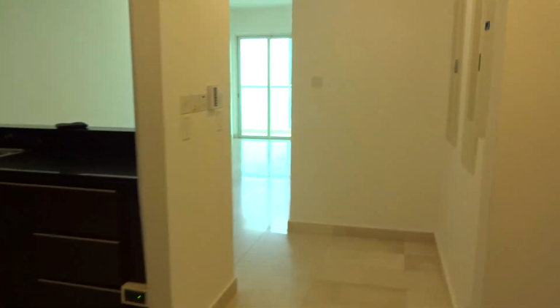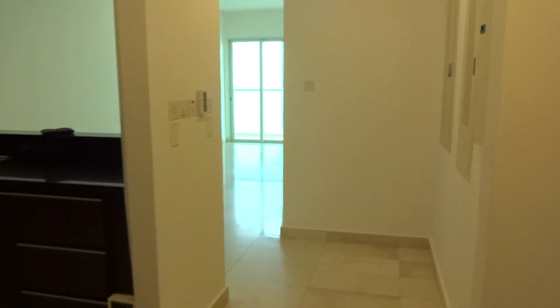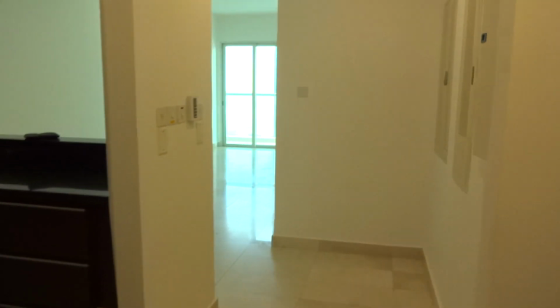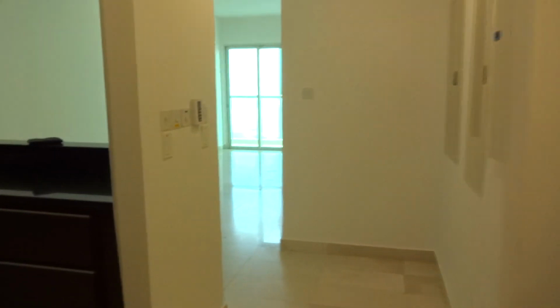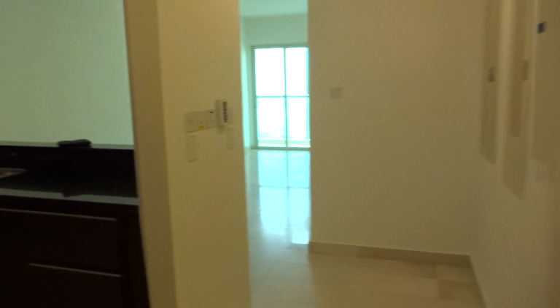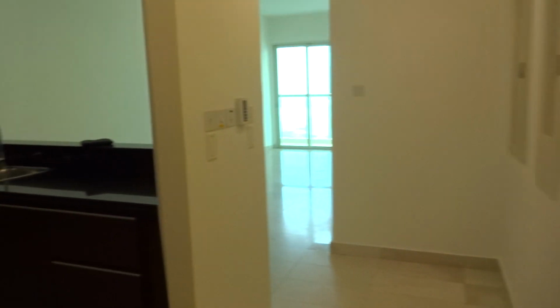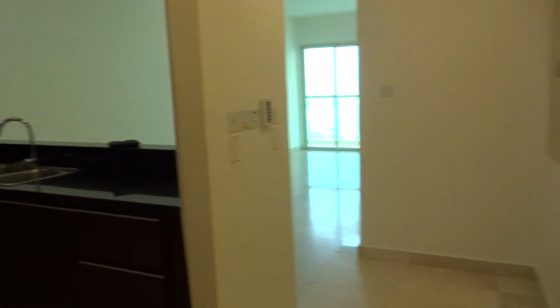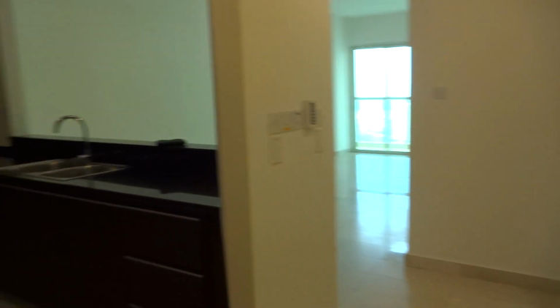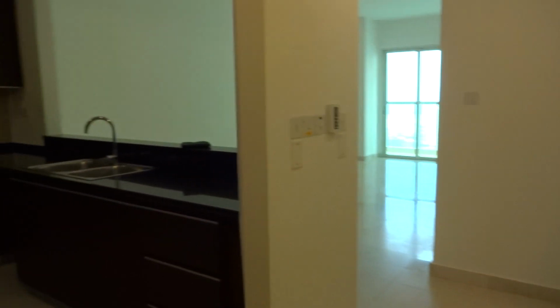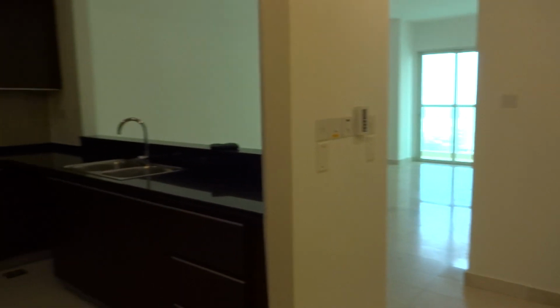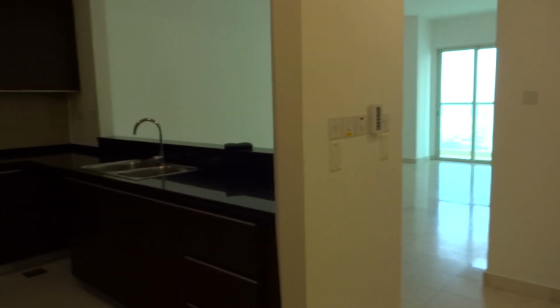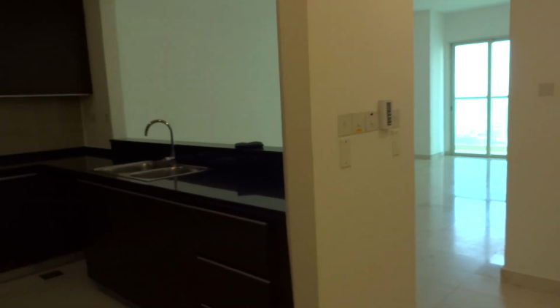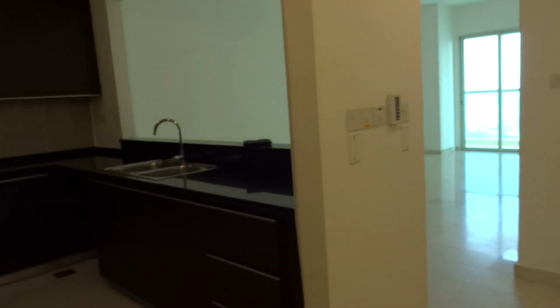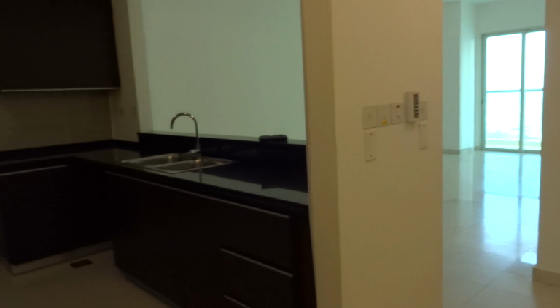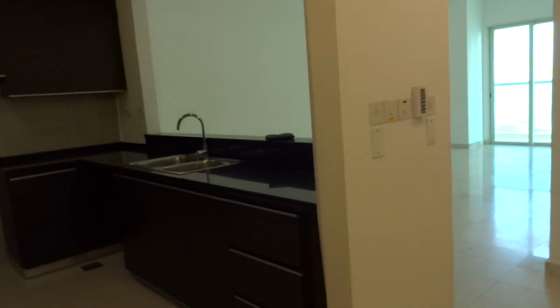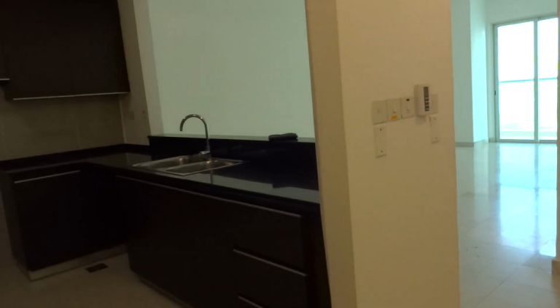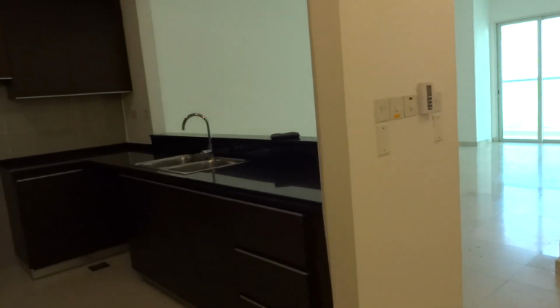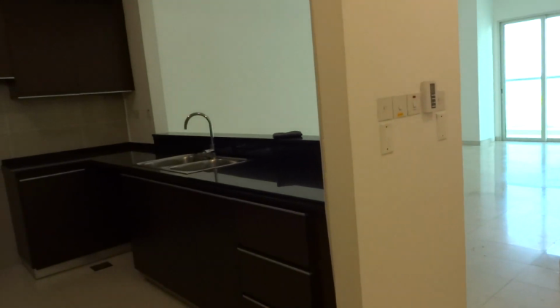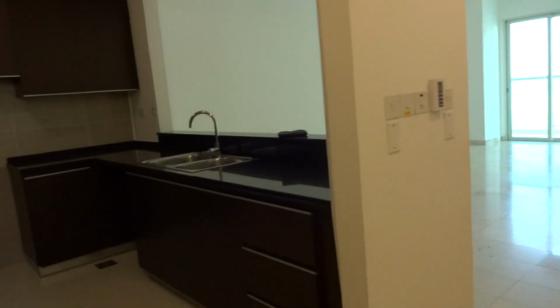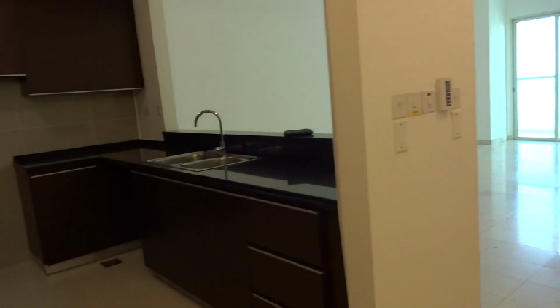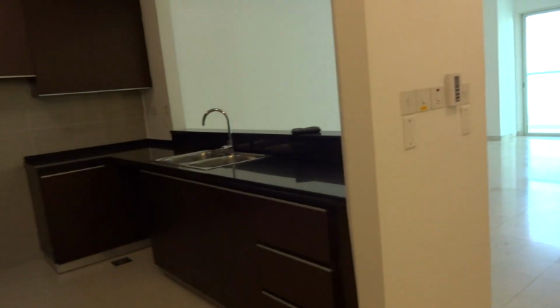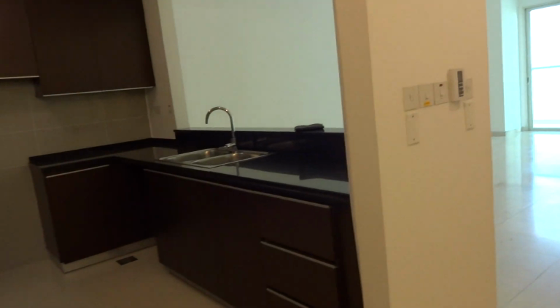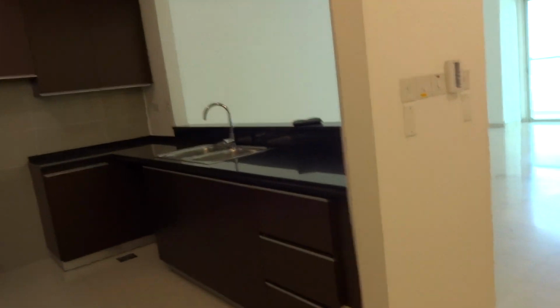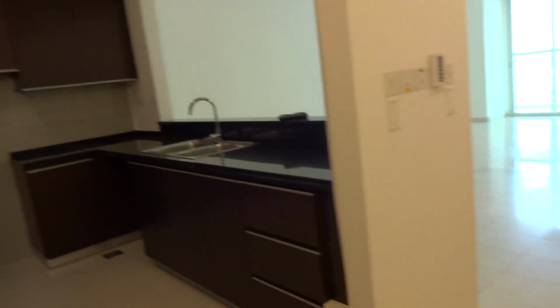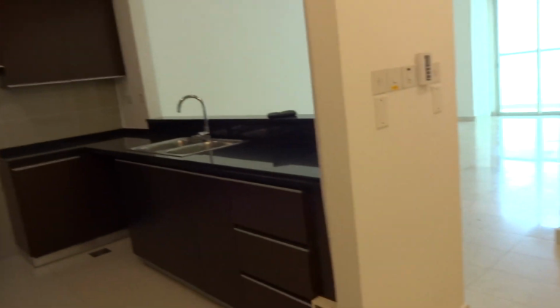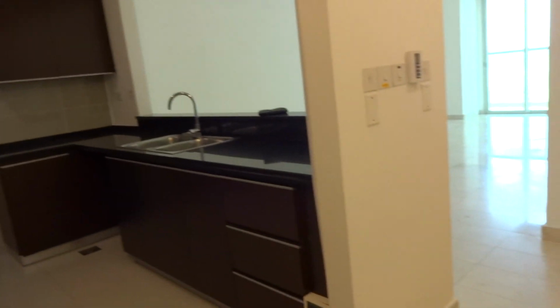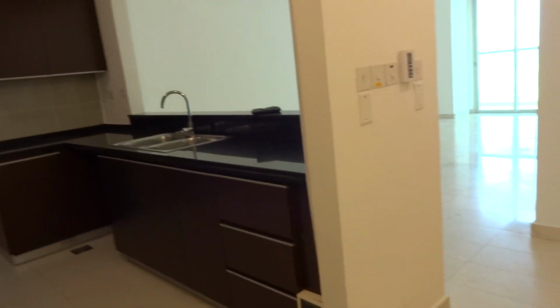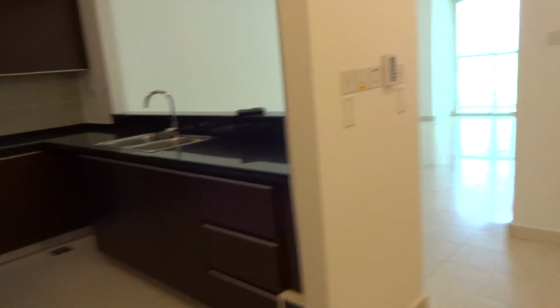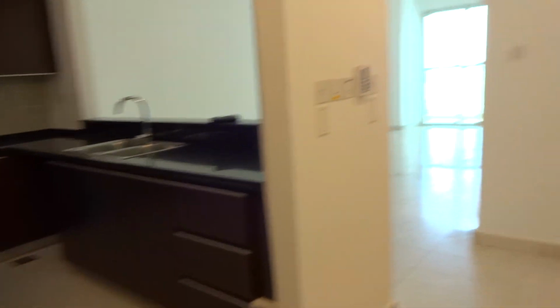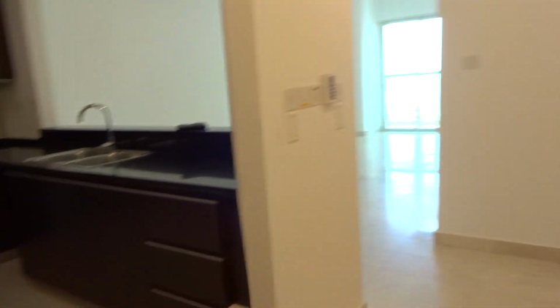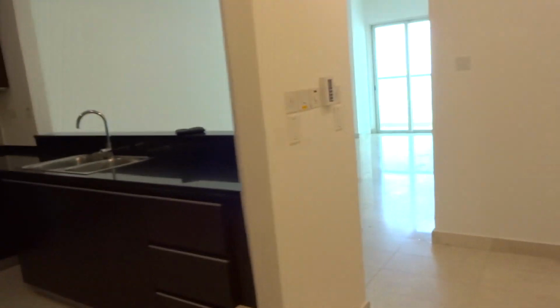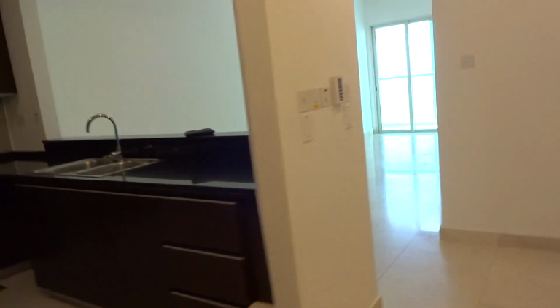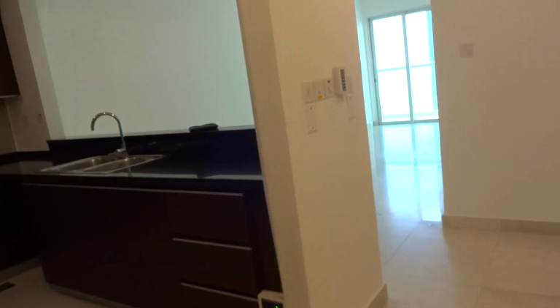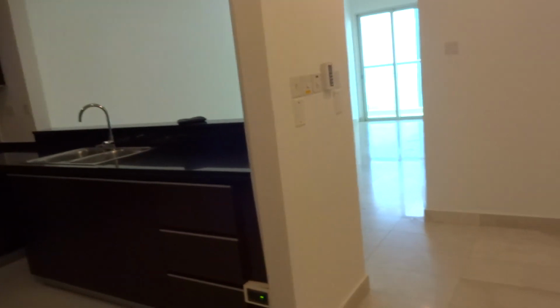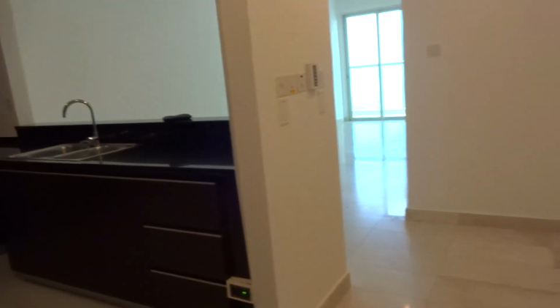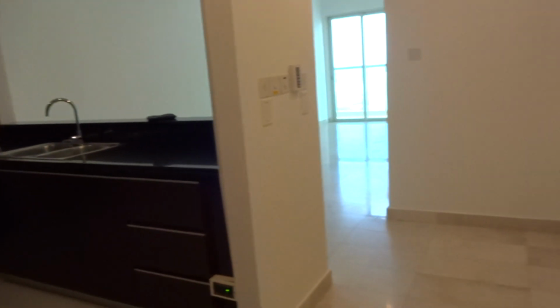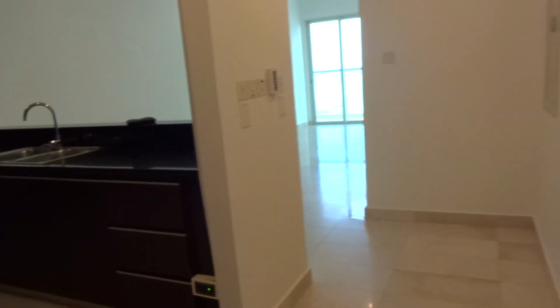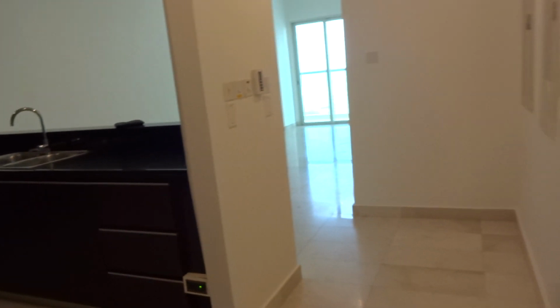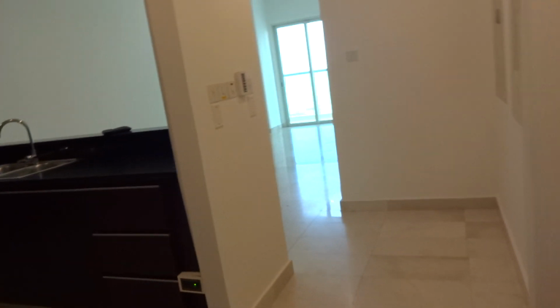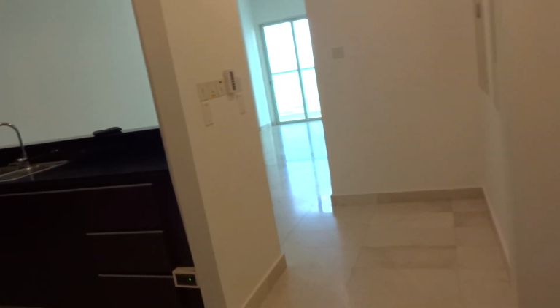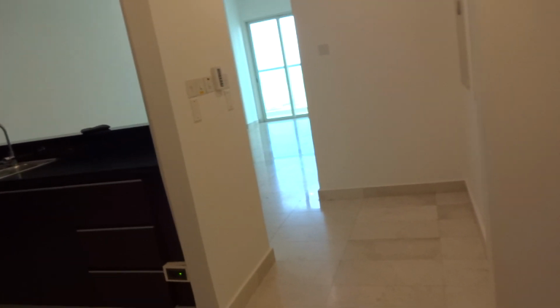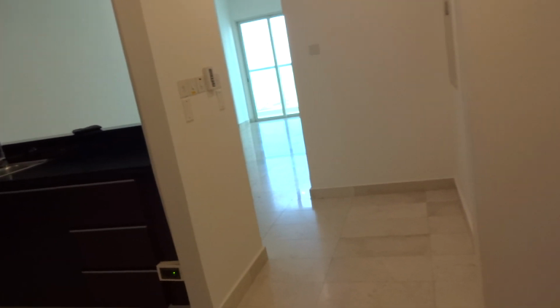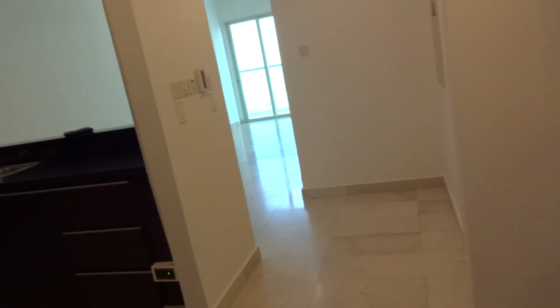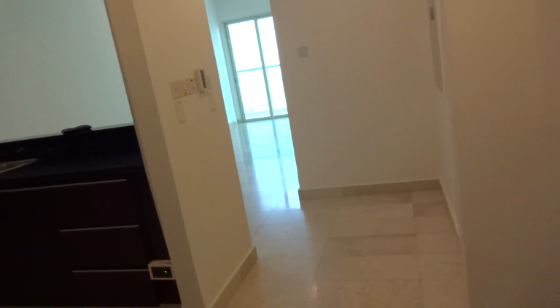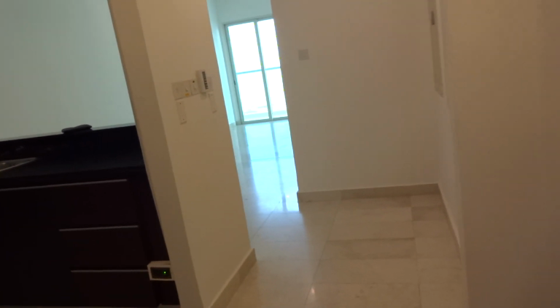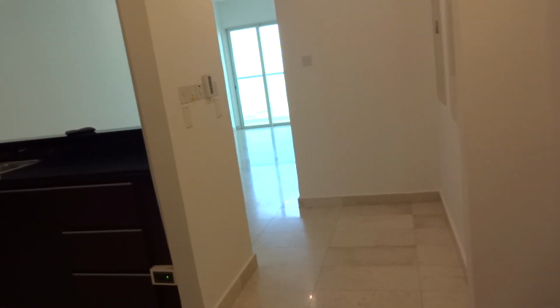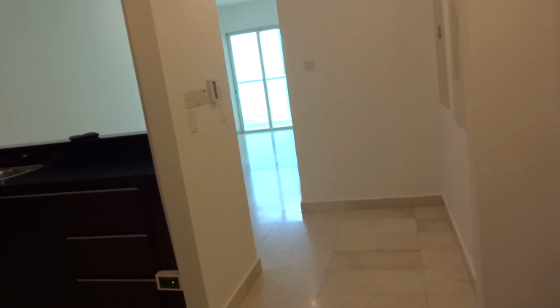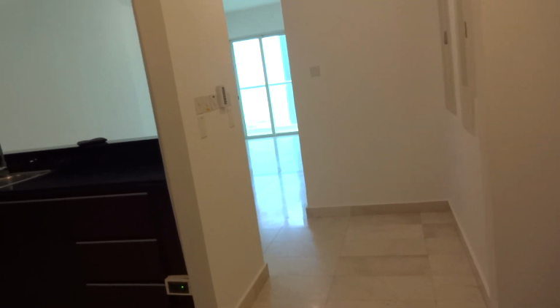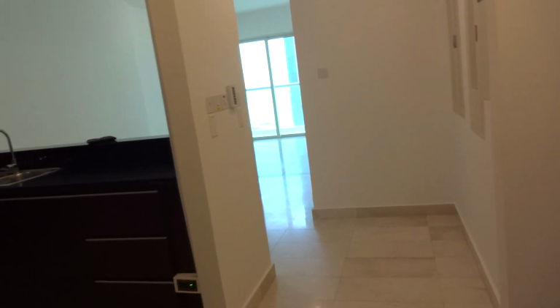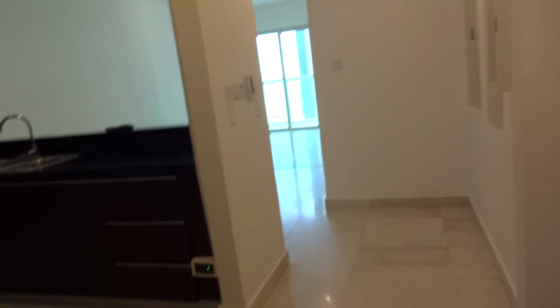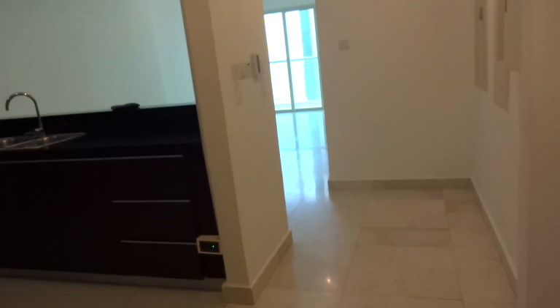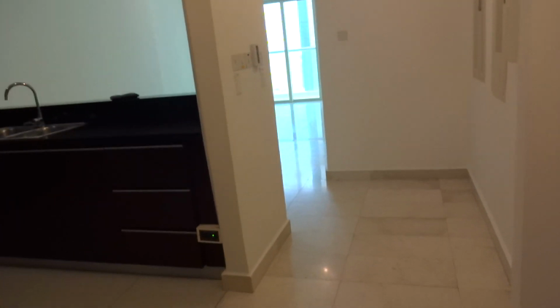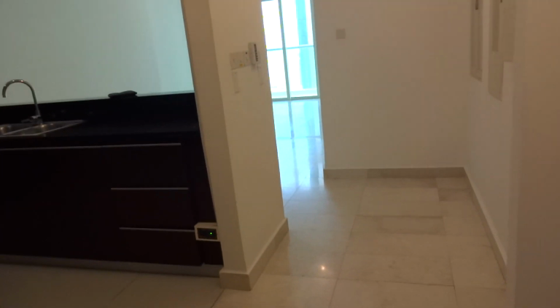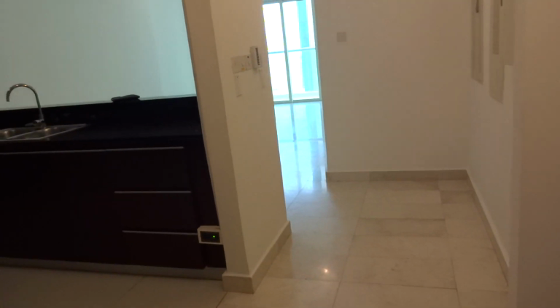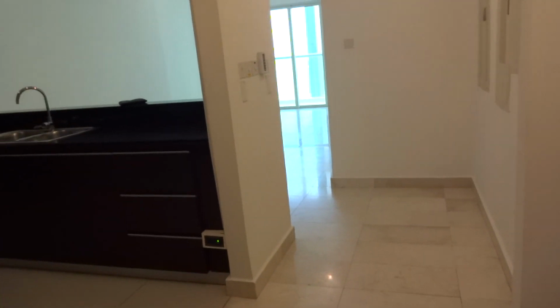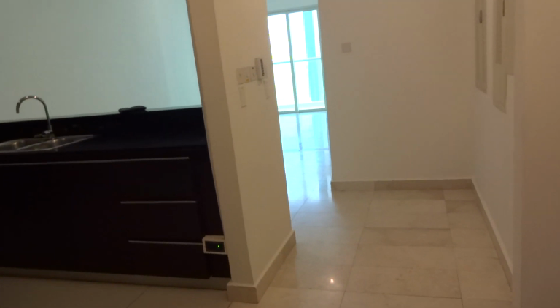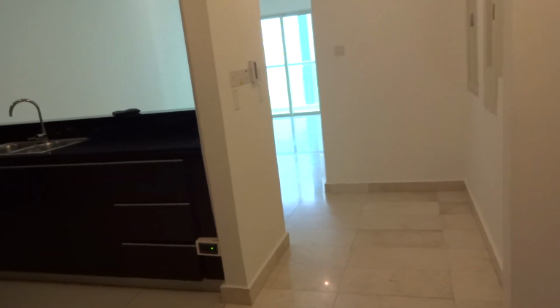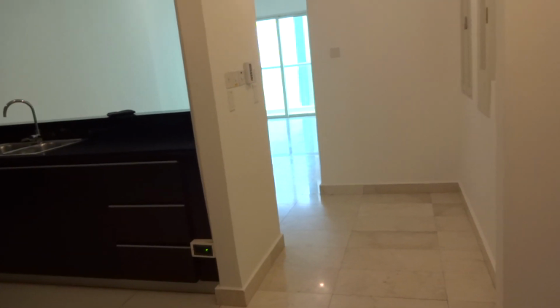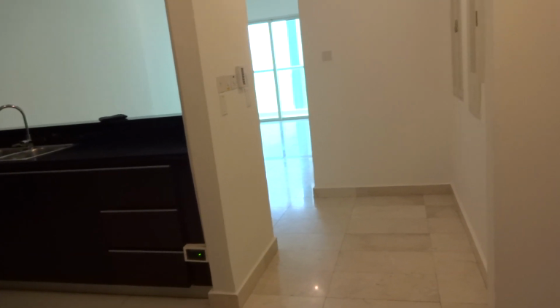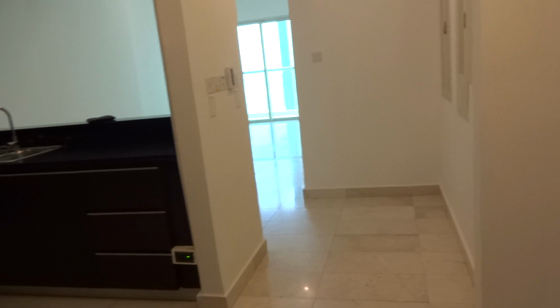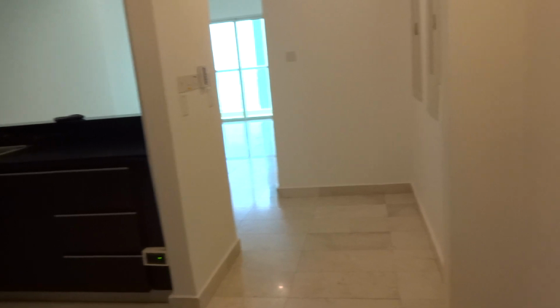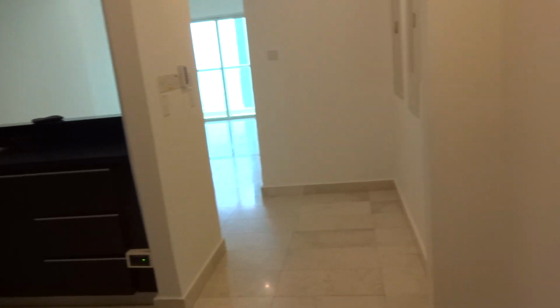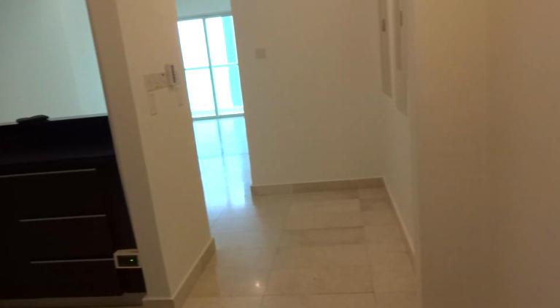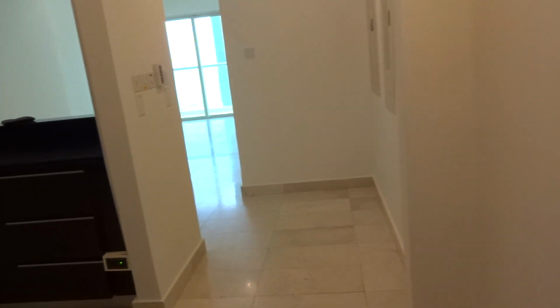Bismillahirrahmanirrahim. This is Marina Heights, Marina Heights 2, one-bedroom.